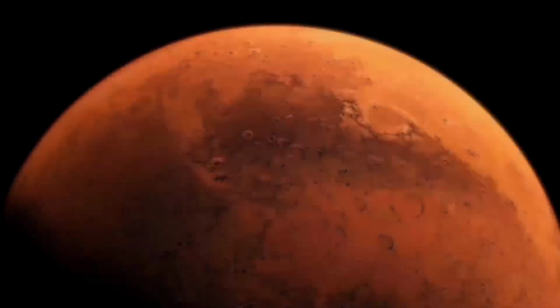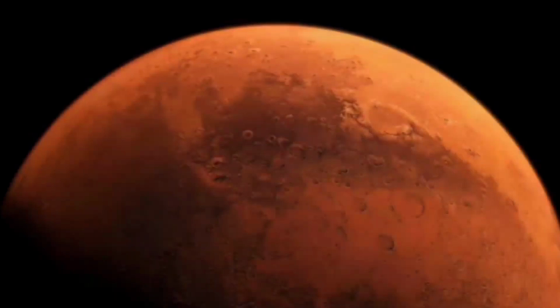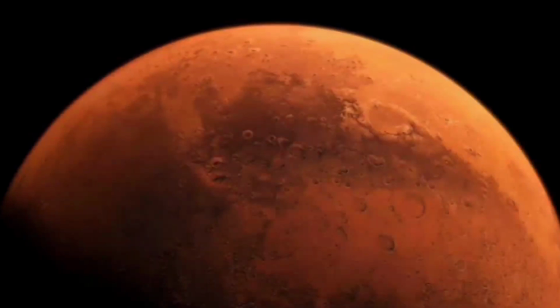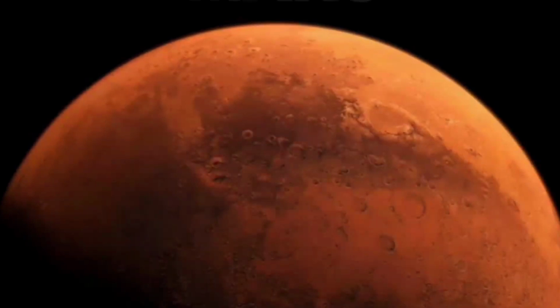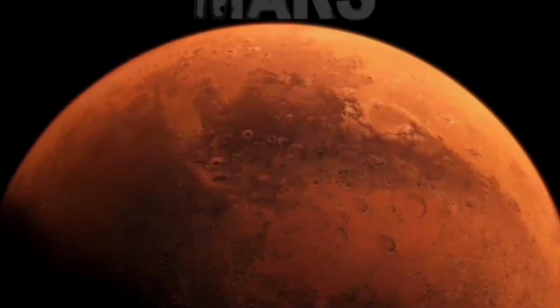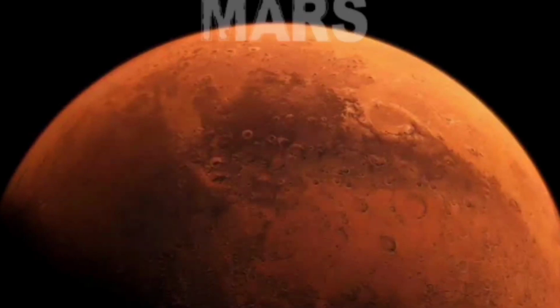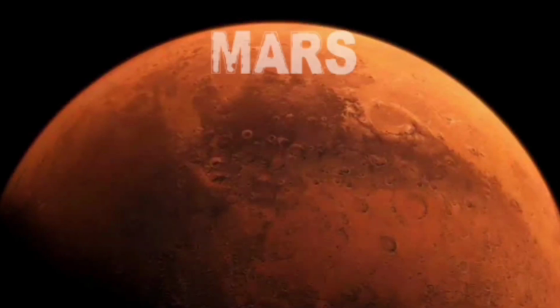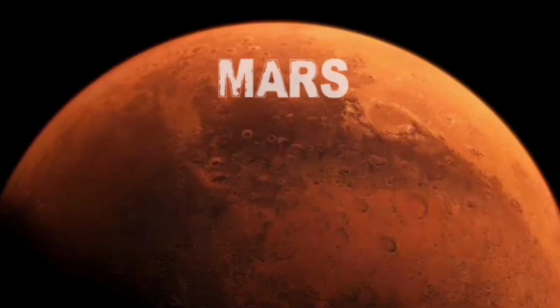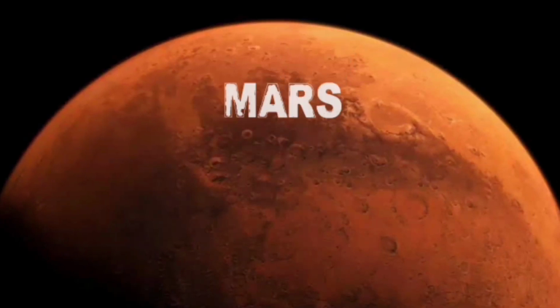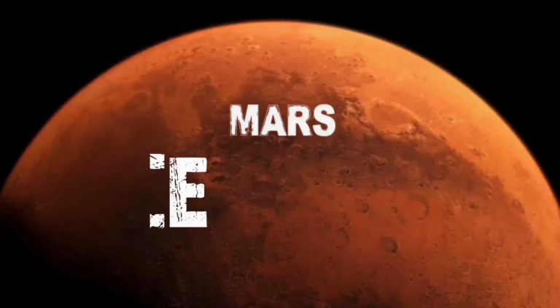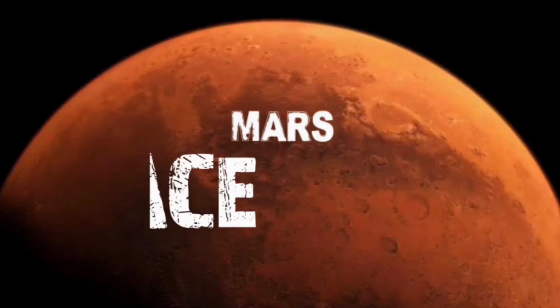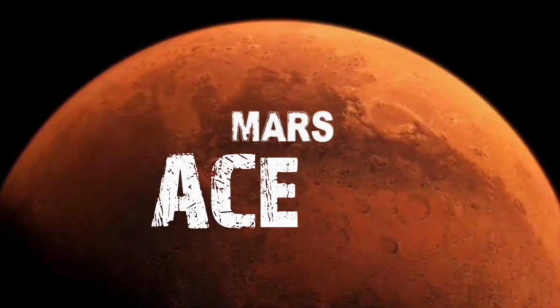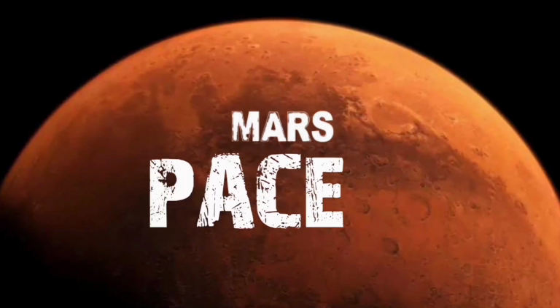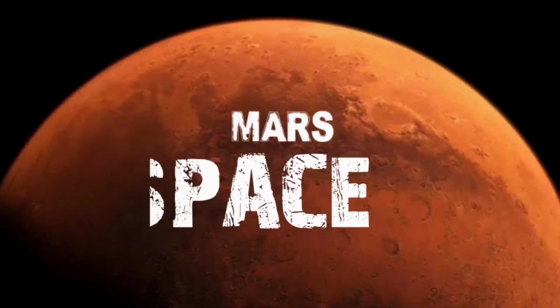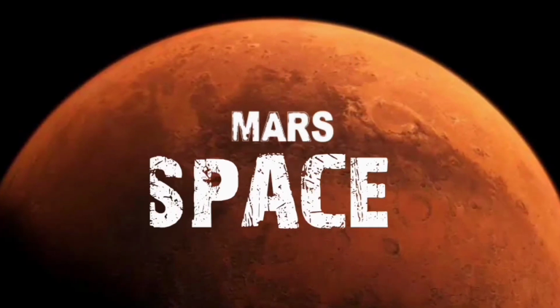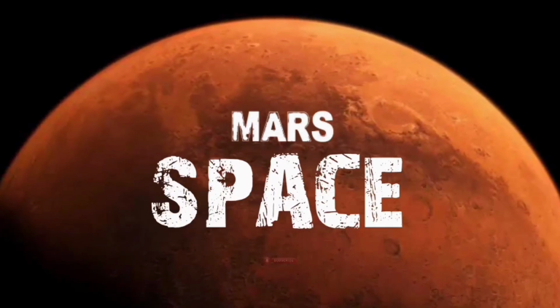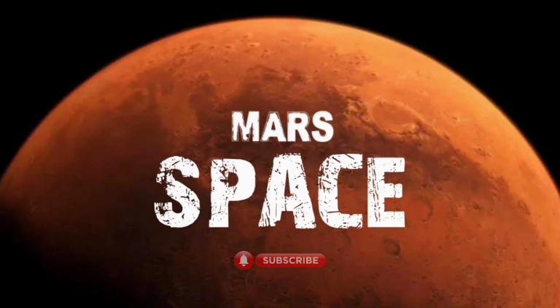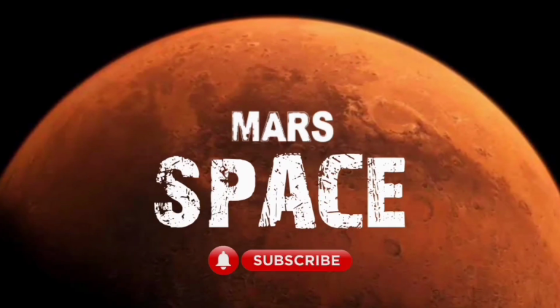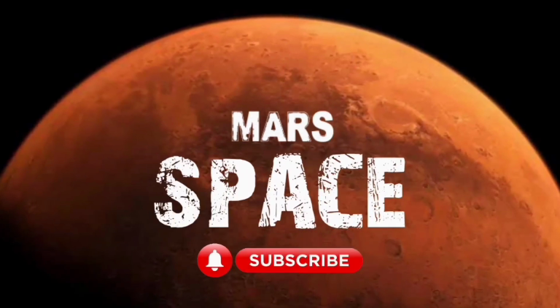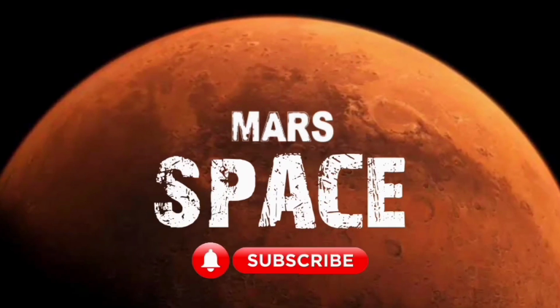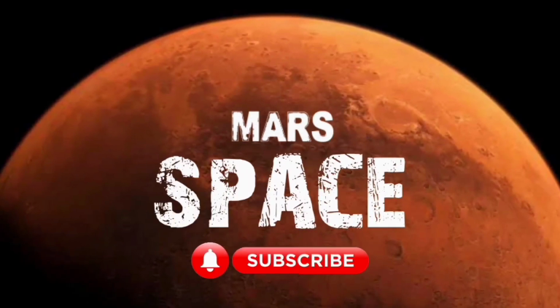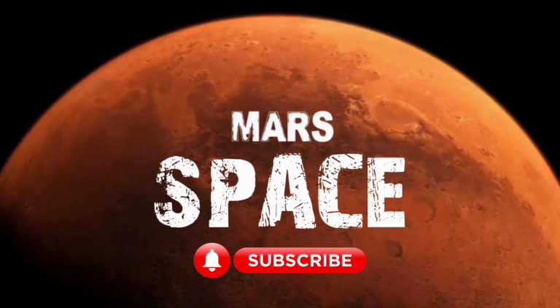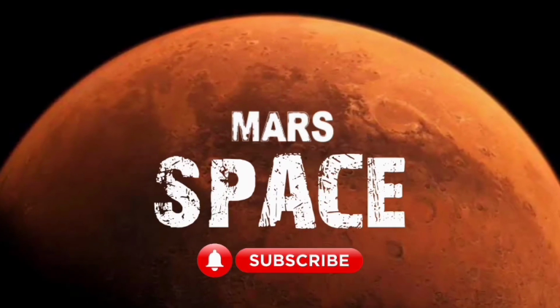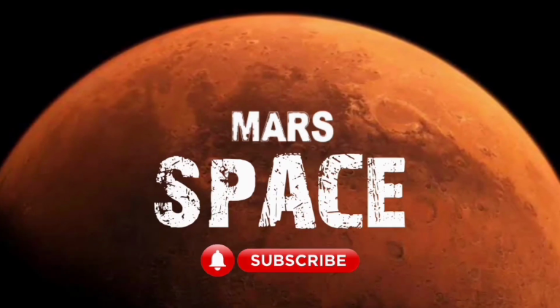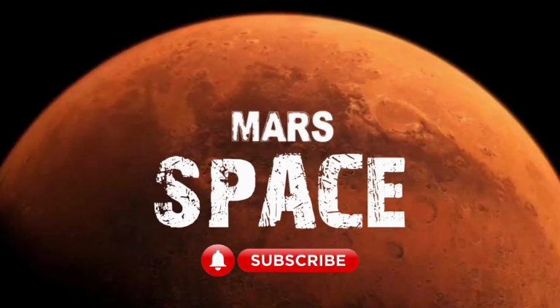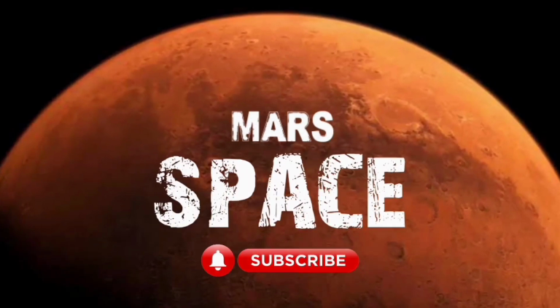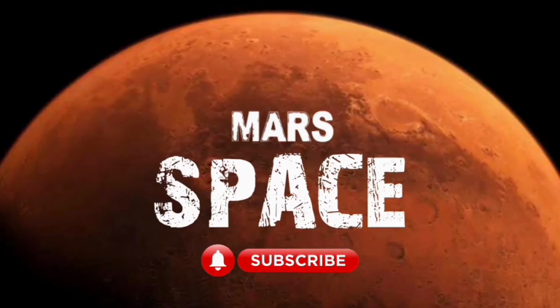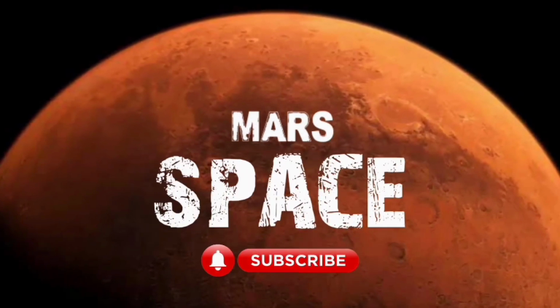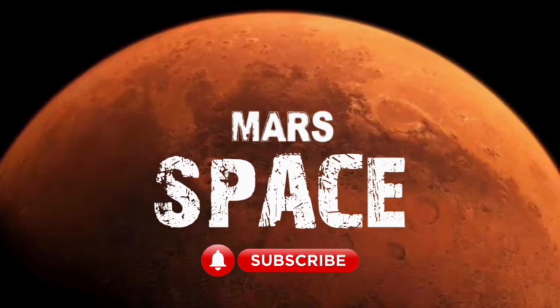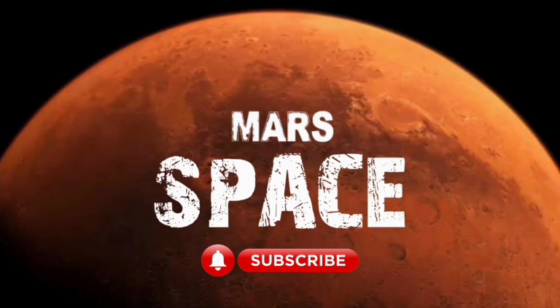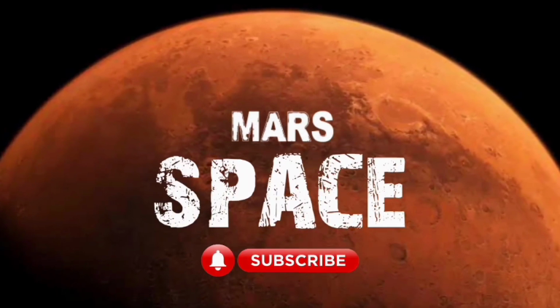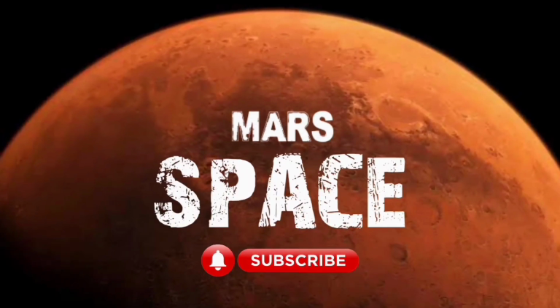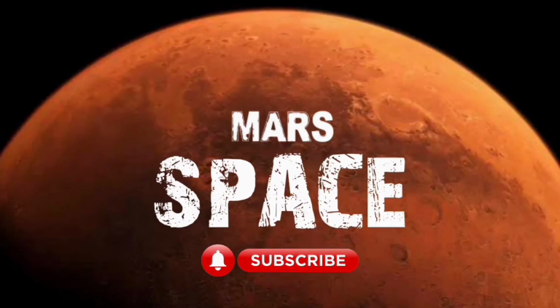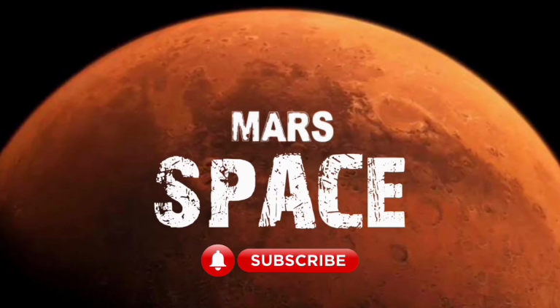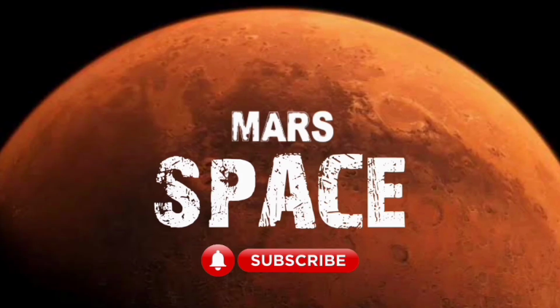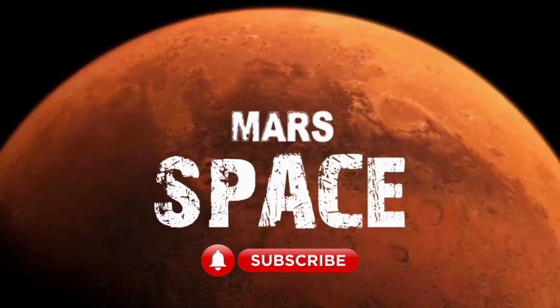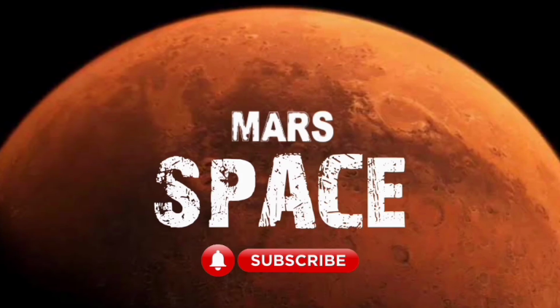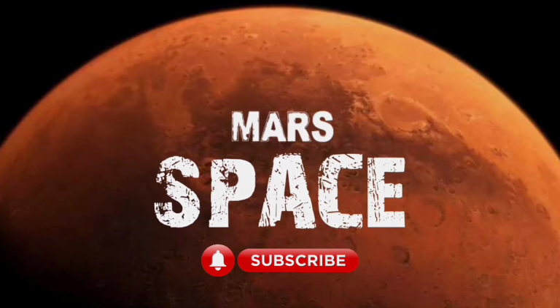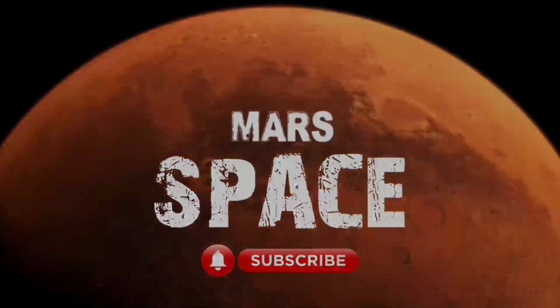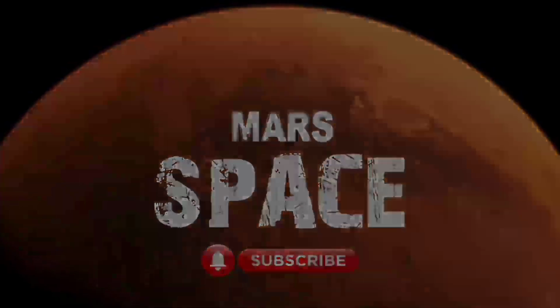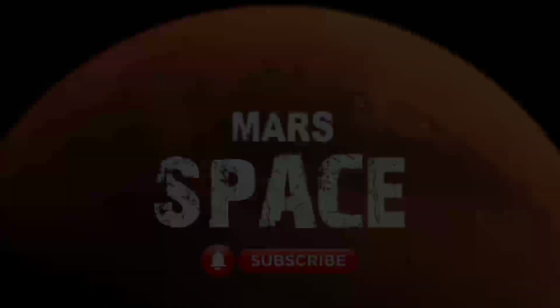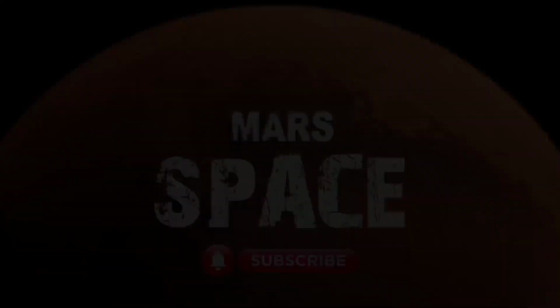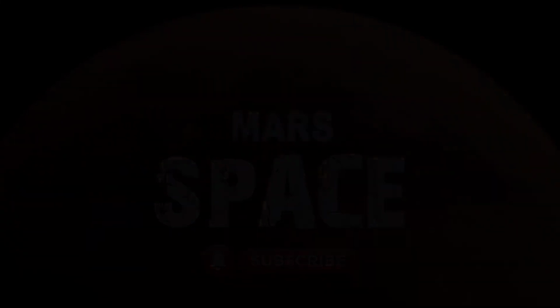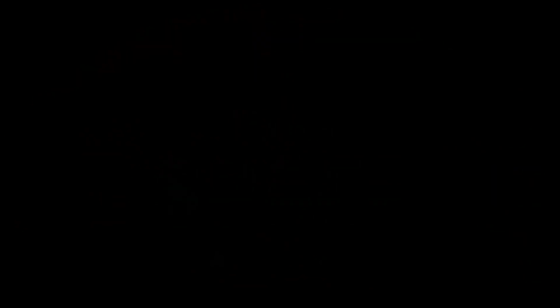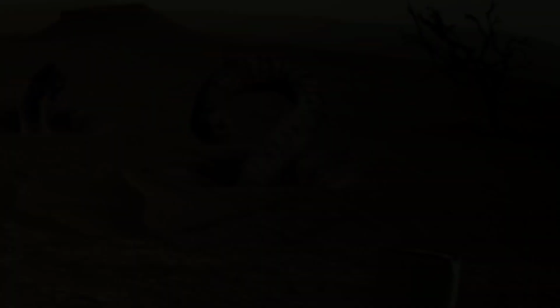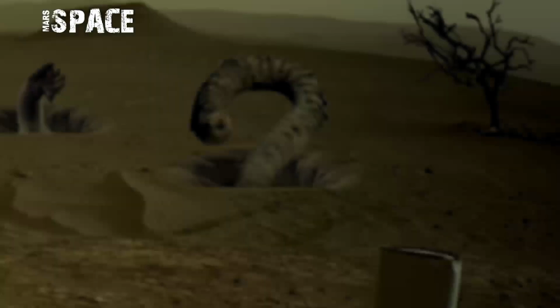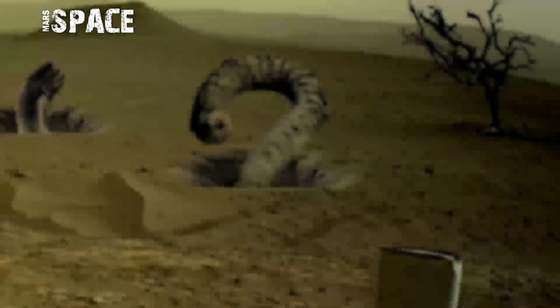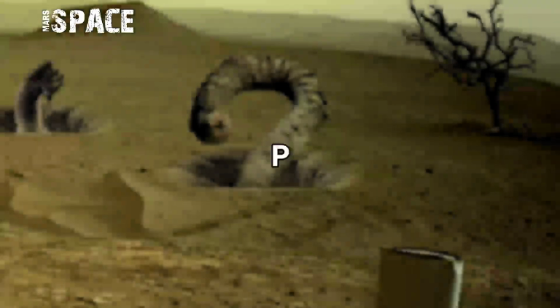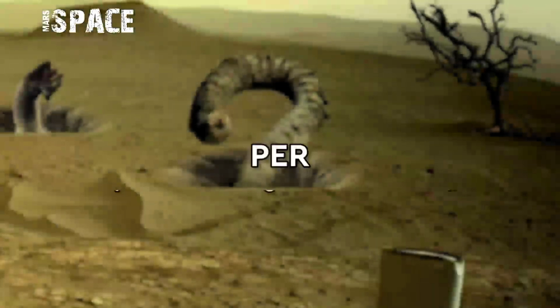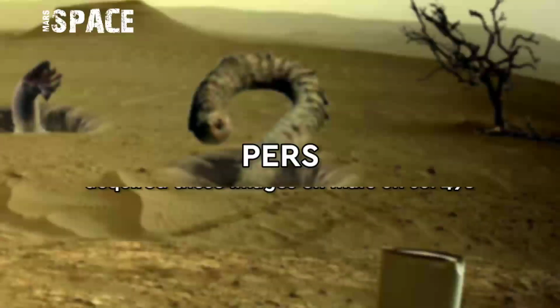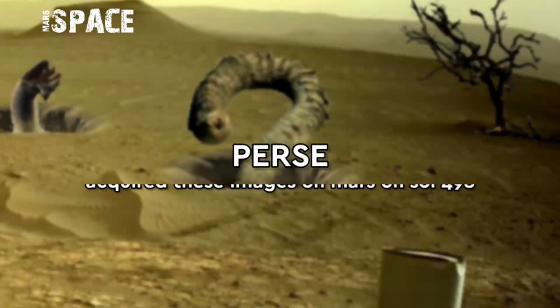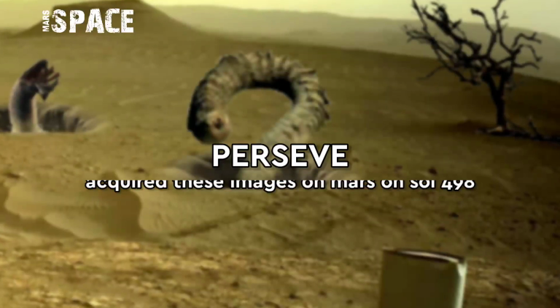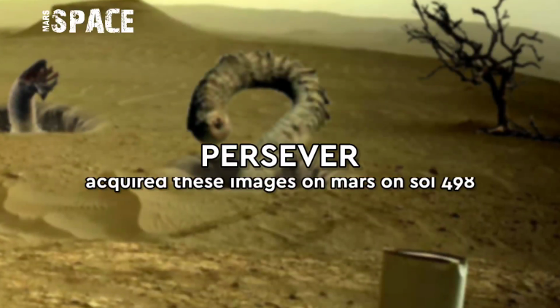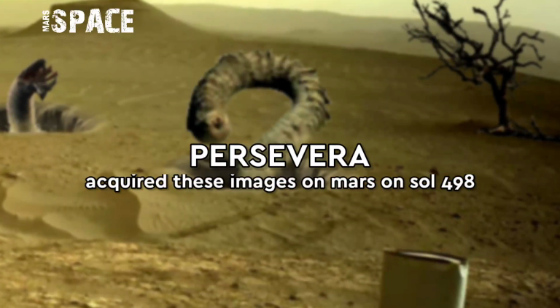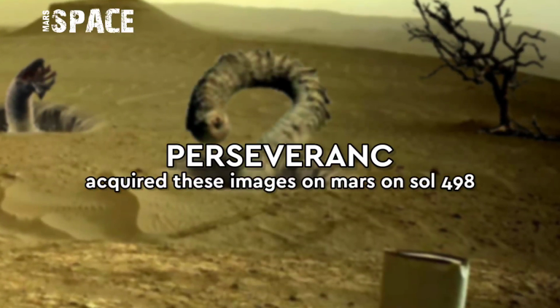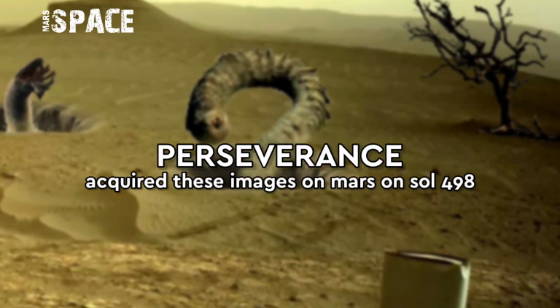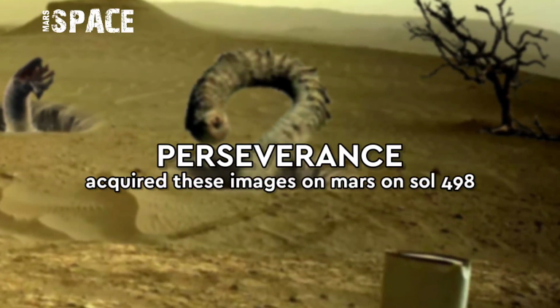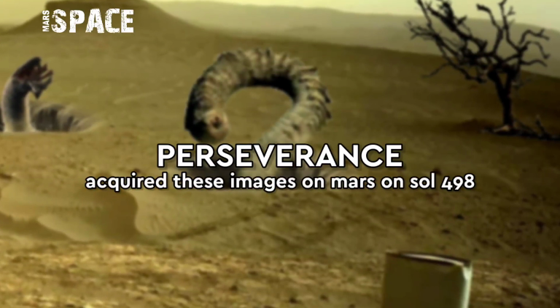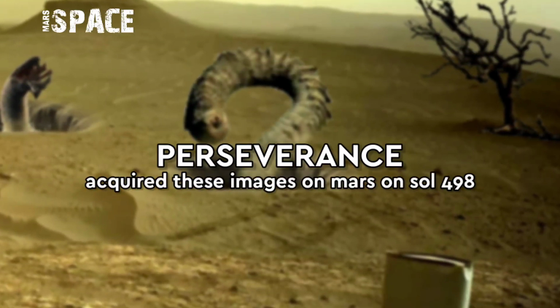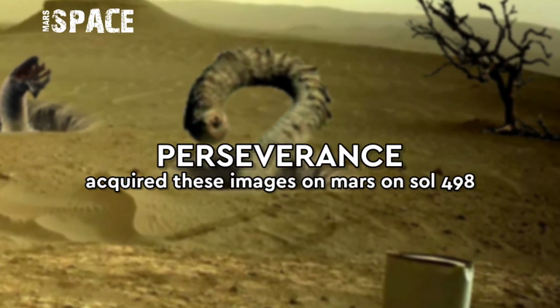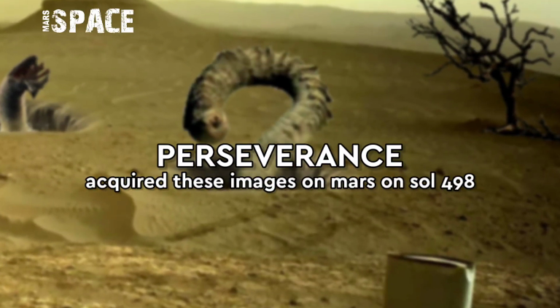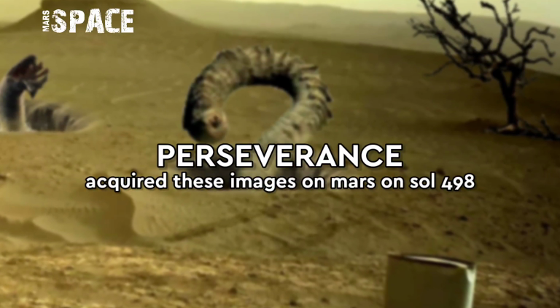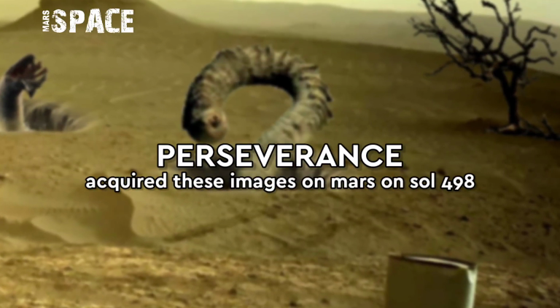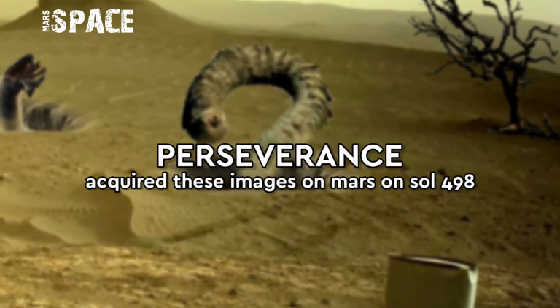Hello my dear friends, welcome back to our YouTube channel Mars's Pass. For more updates hit the bell icon with thumbs up and please watch till the end.